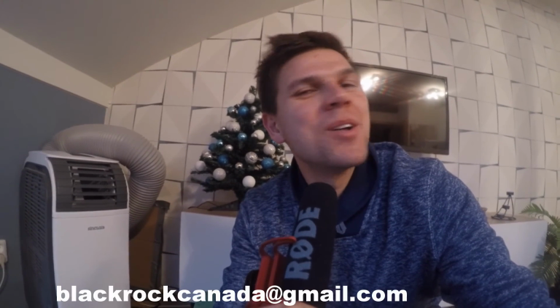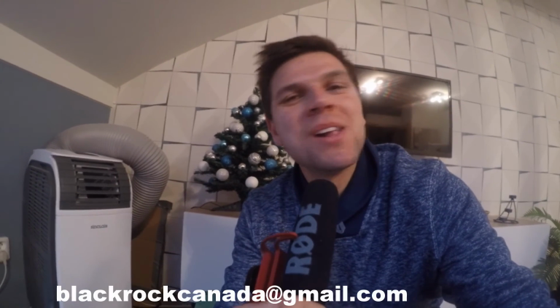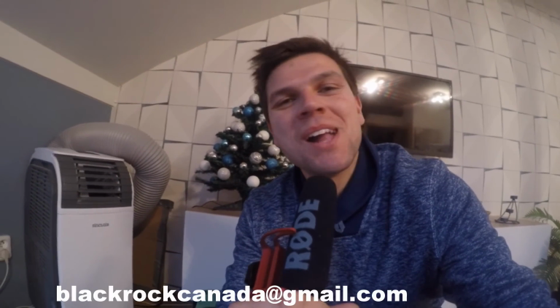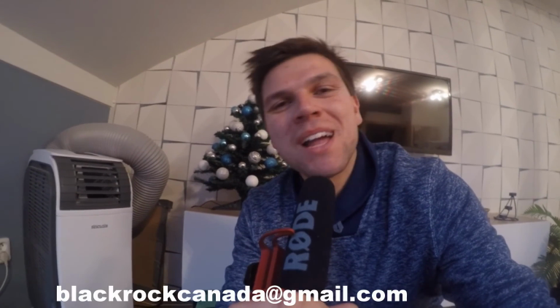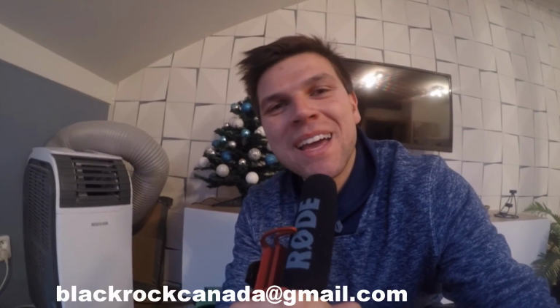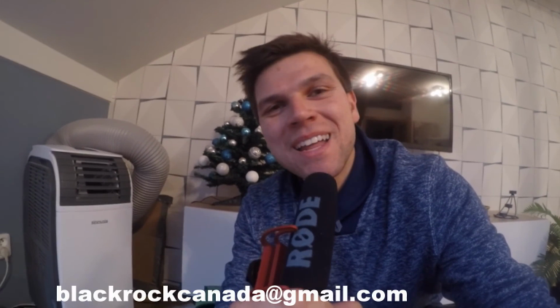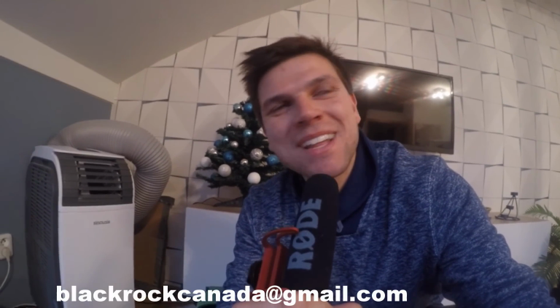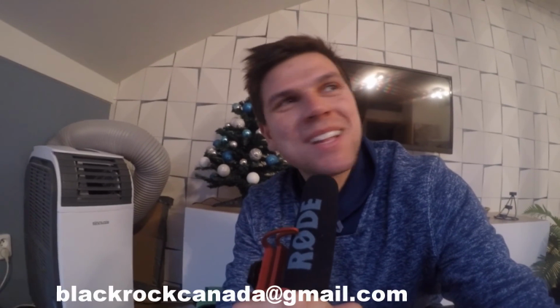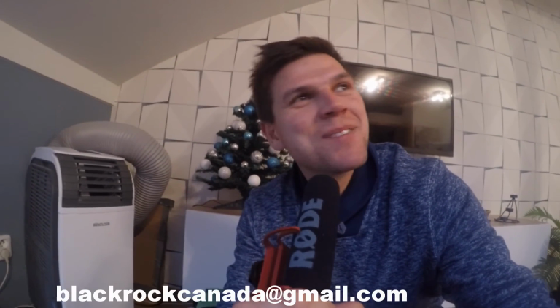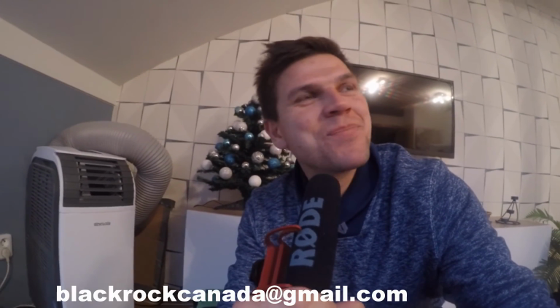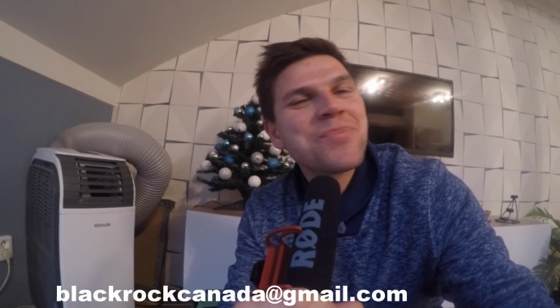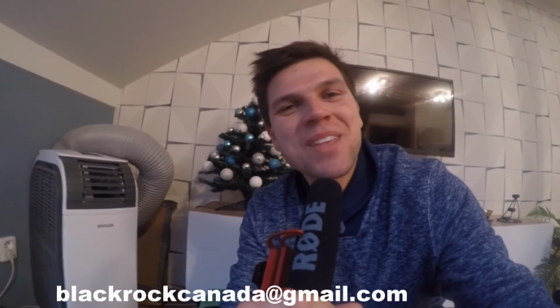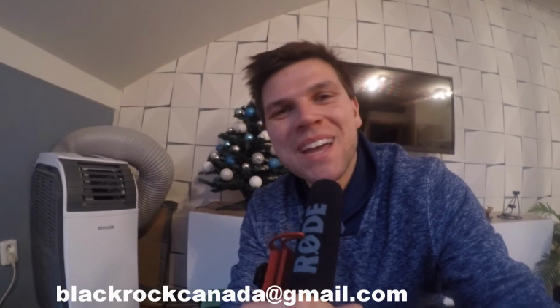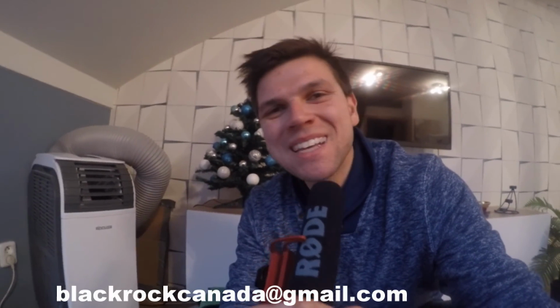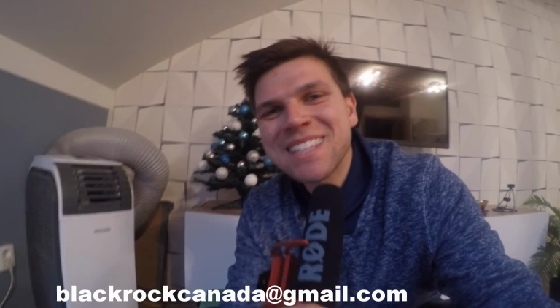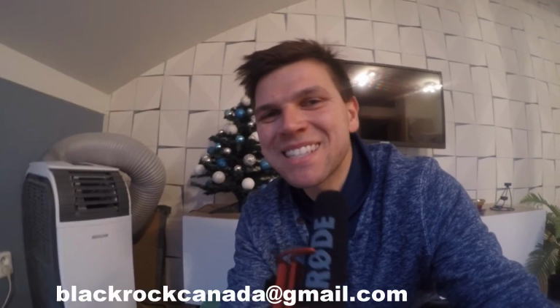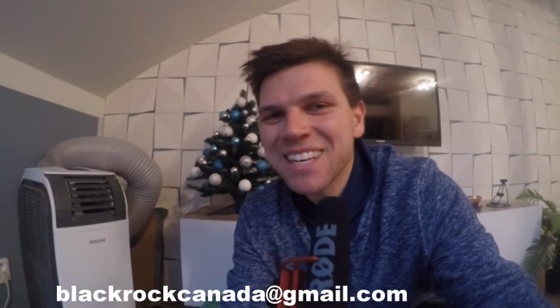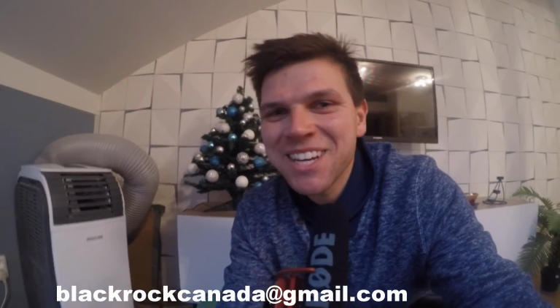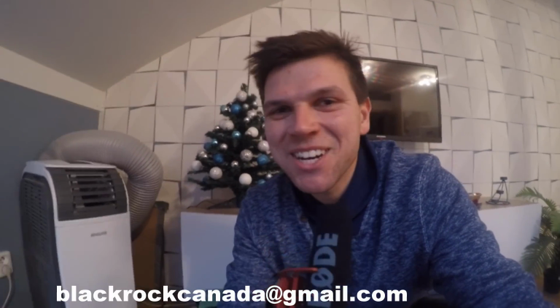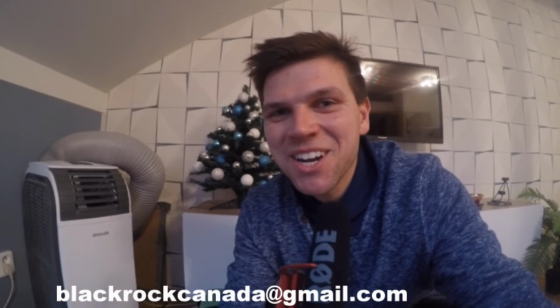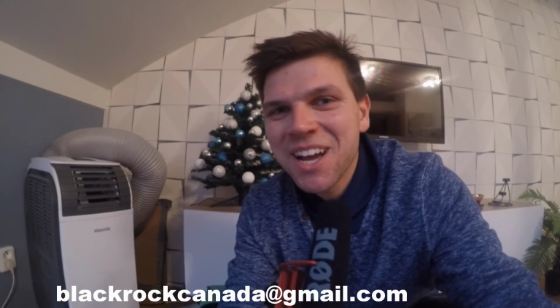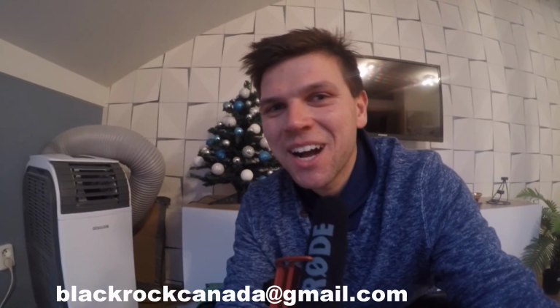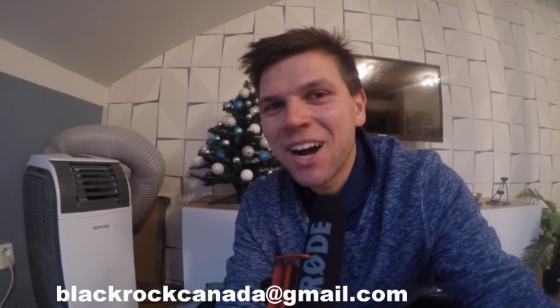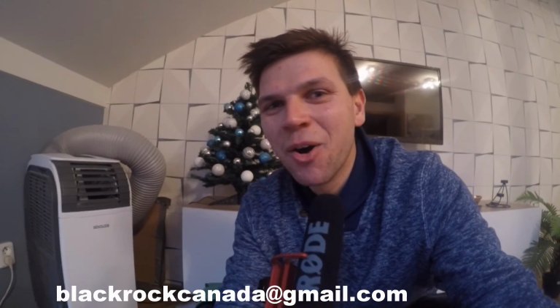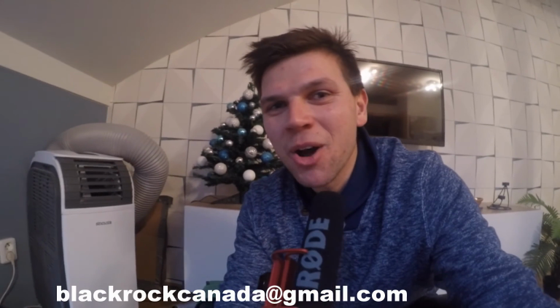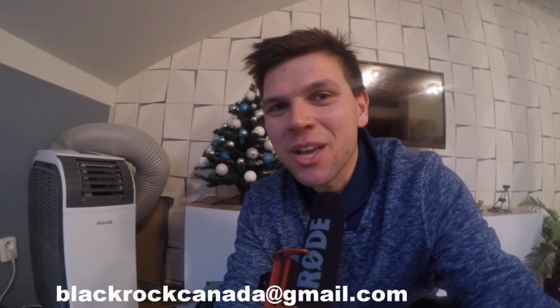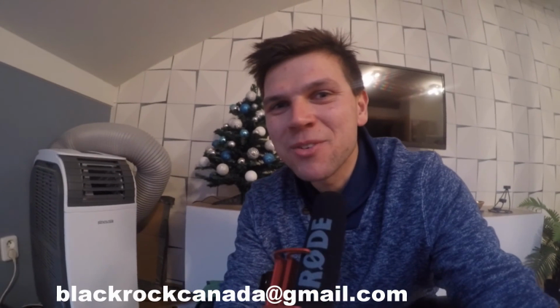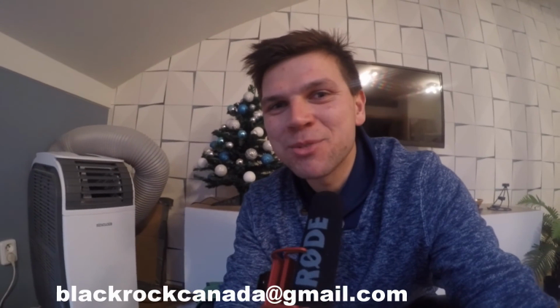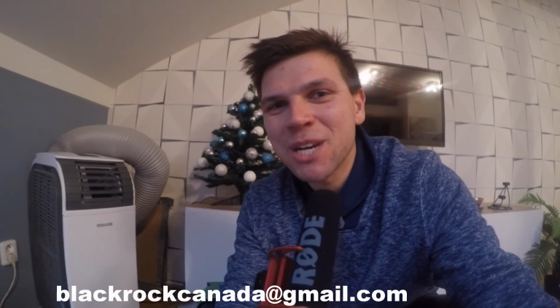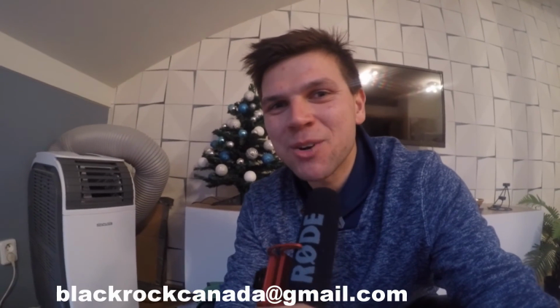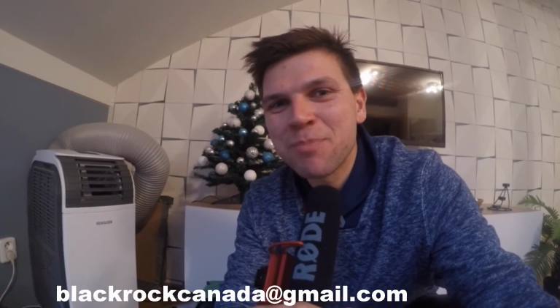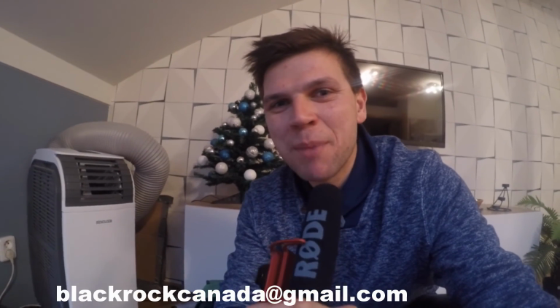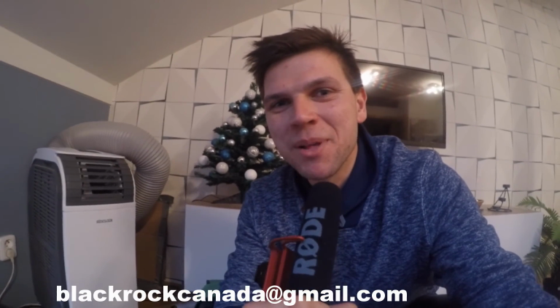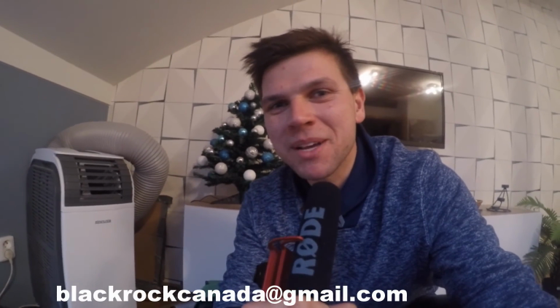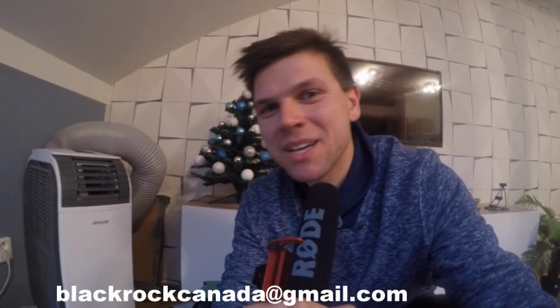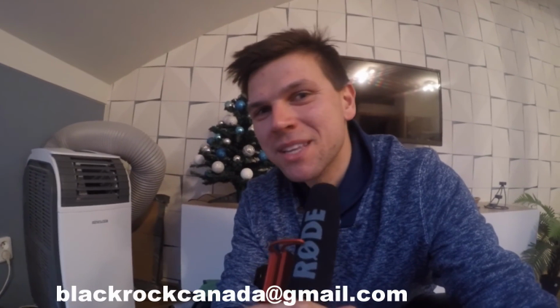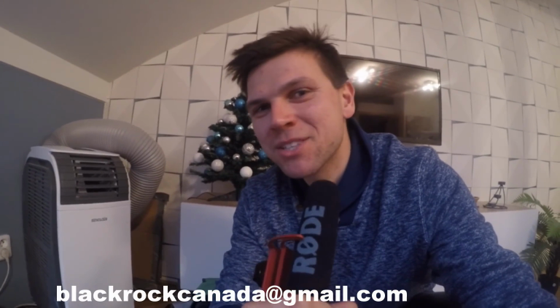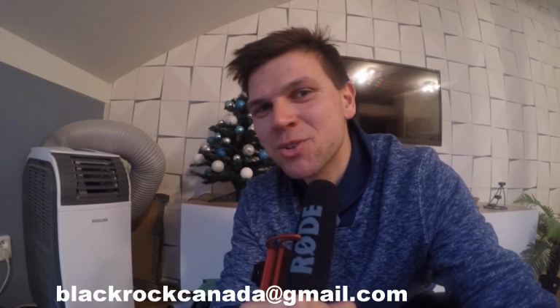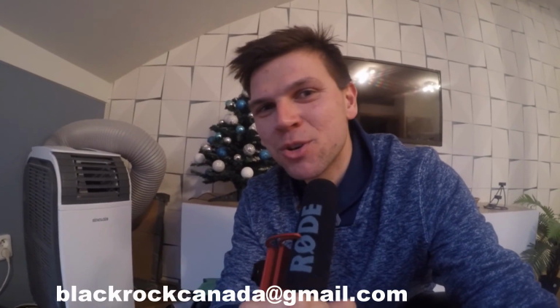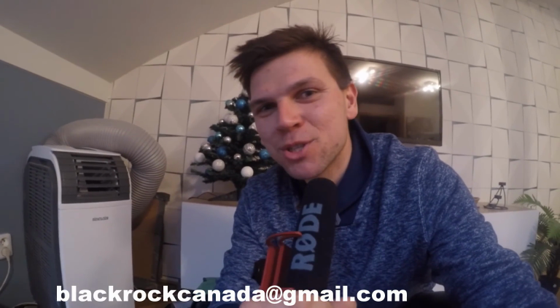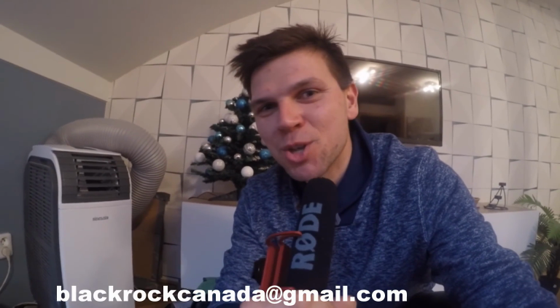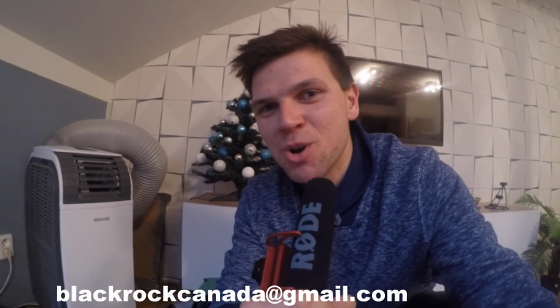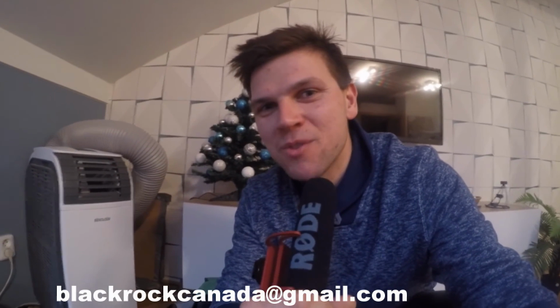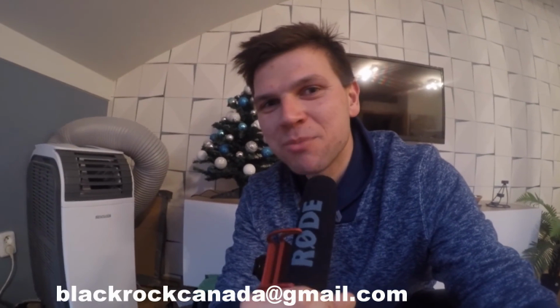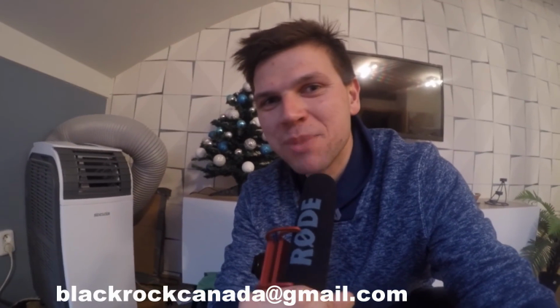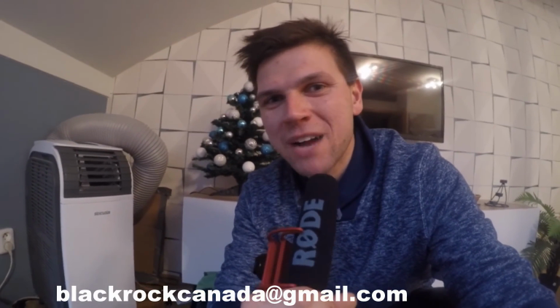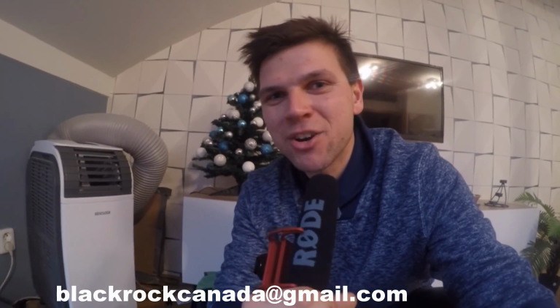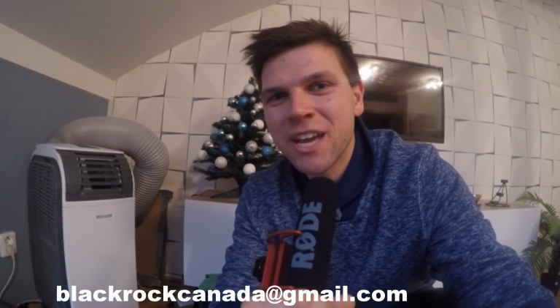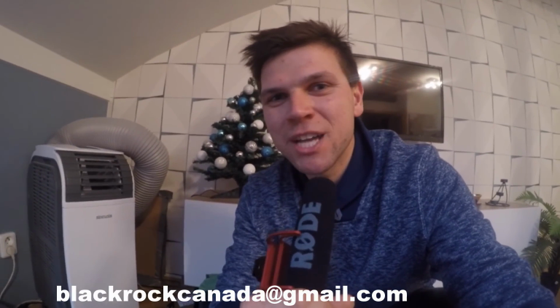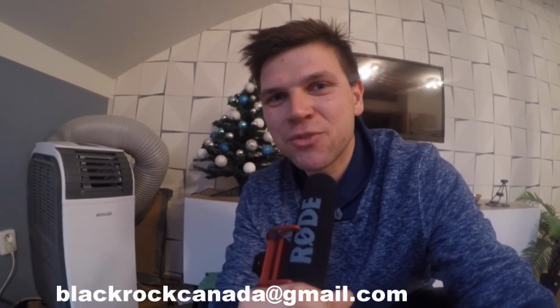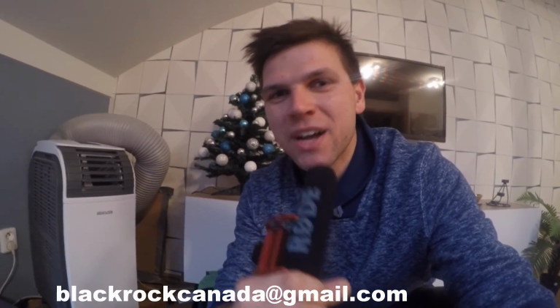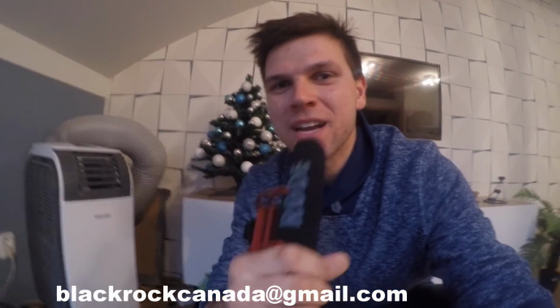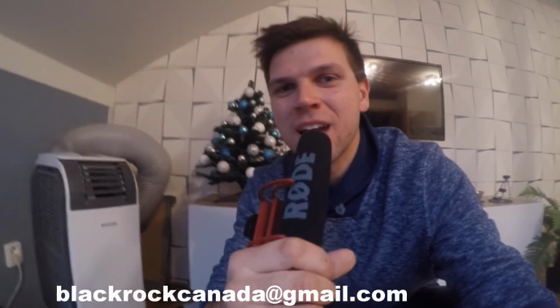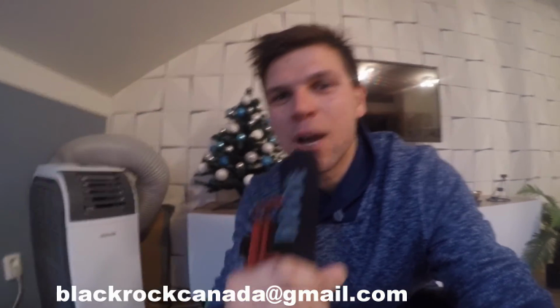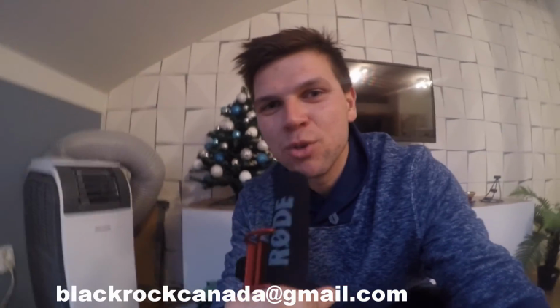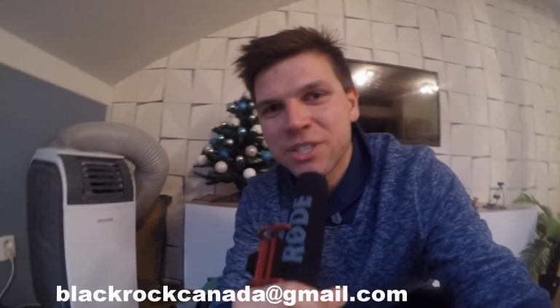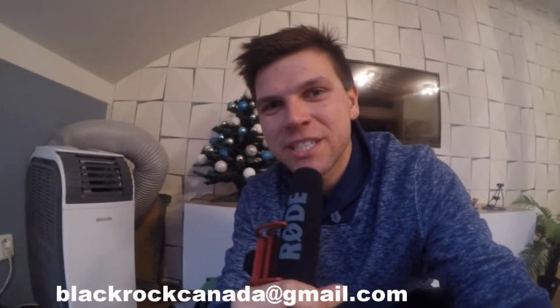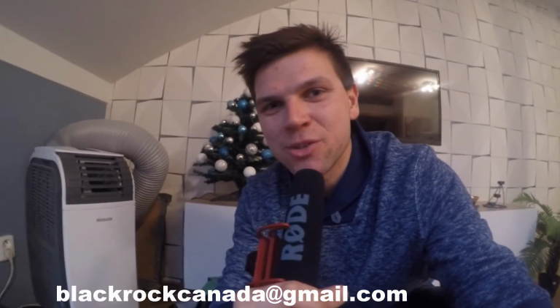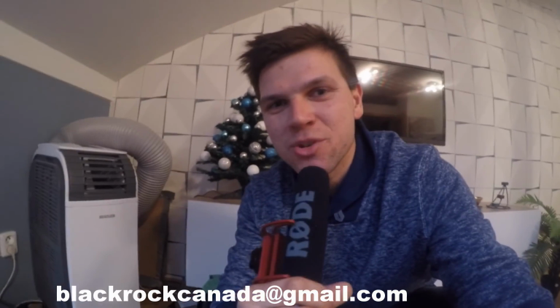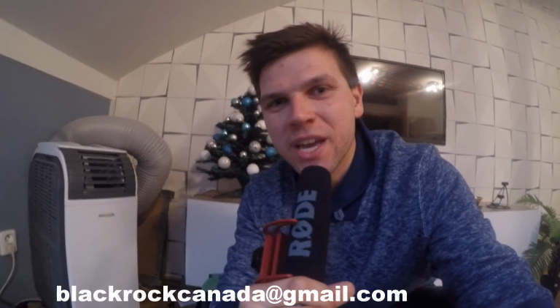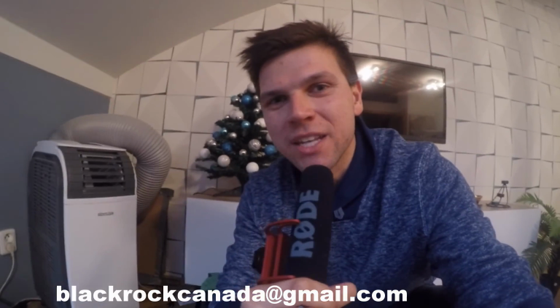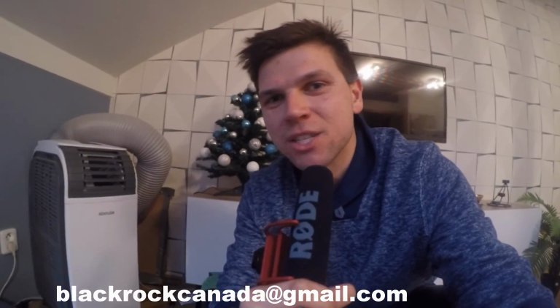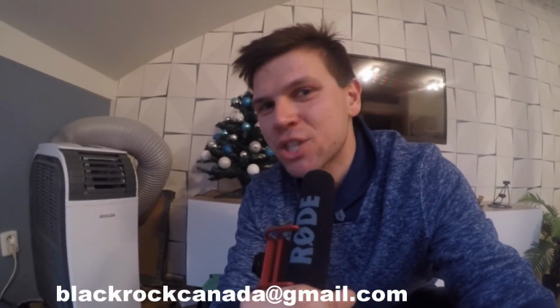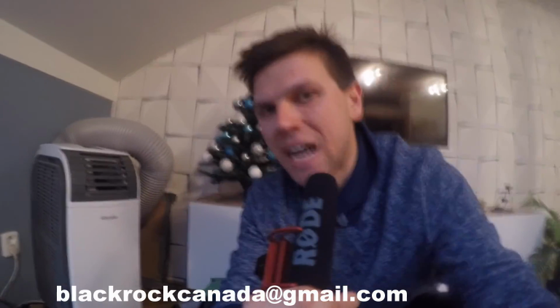And as they say here — ahoy from Czech Republic! This is Orest from BlackRock HVAC, and we'll see you again. Ciao.